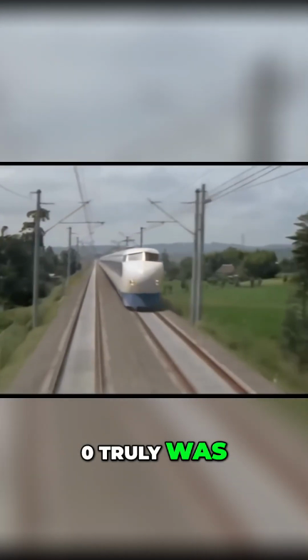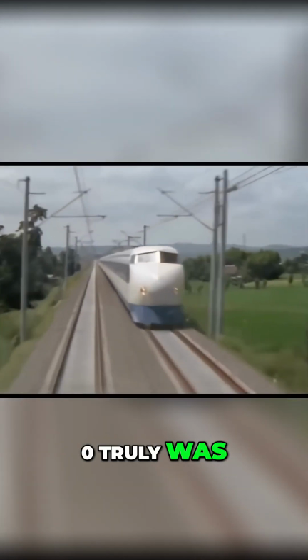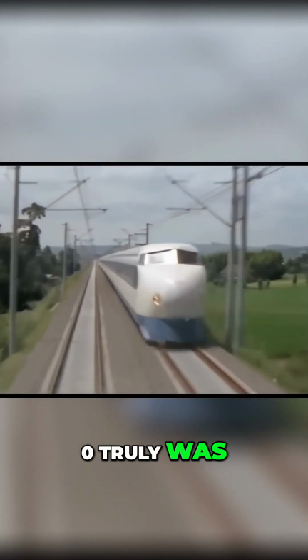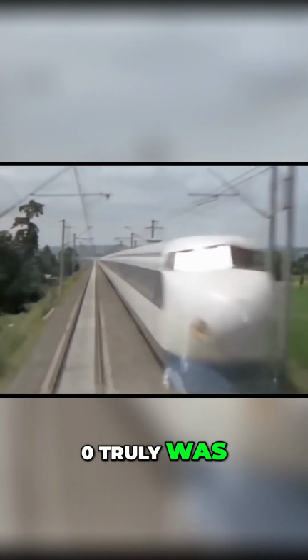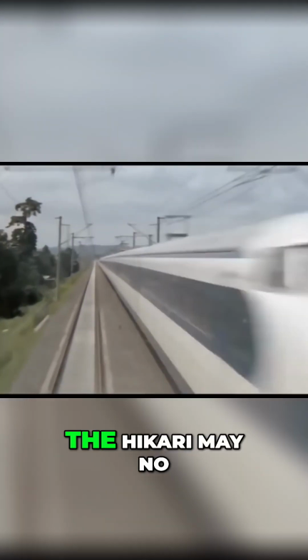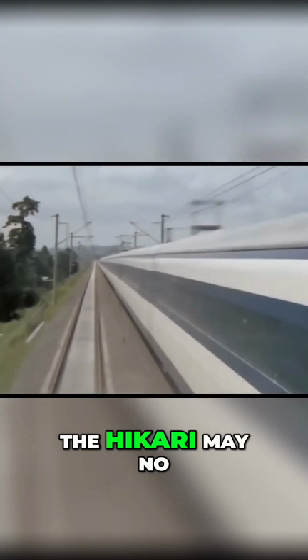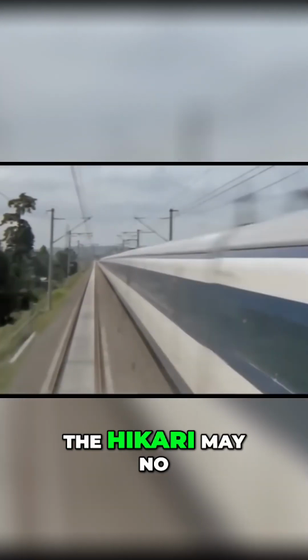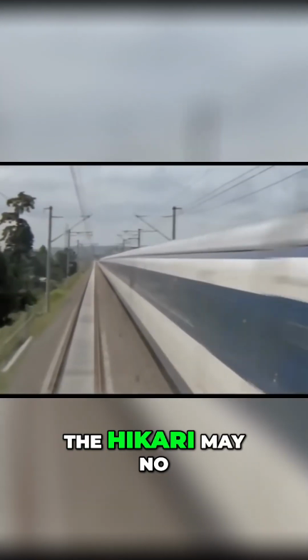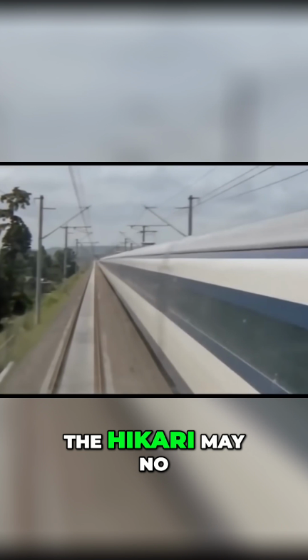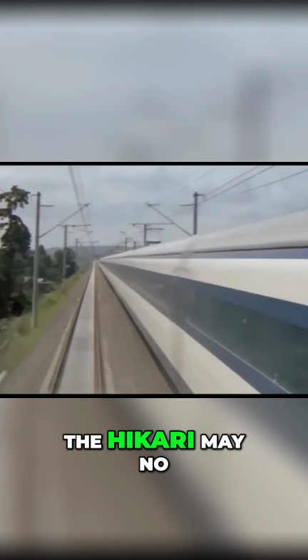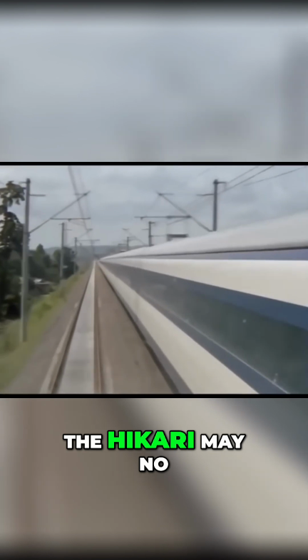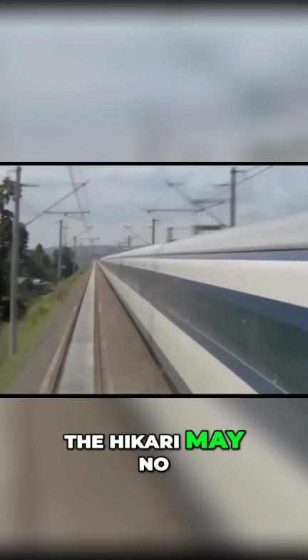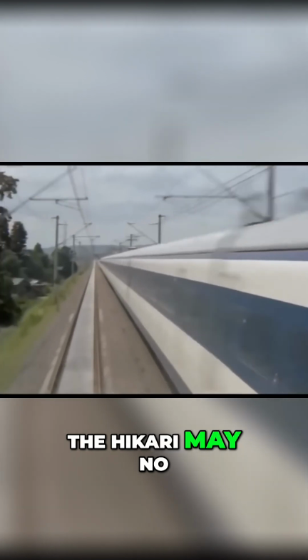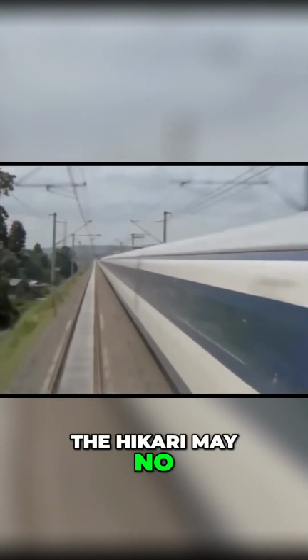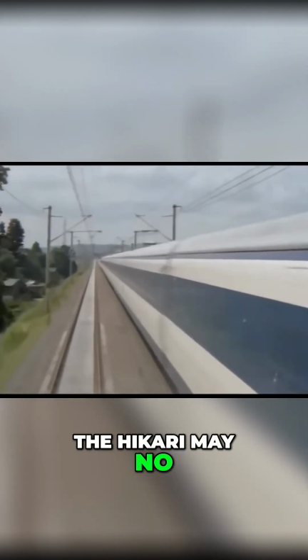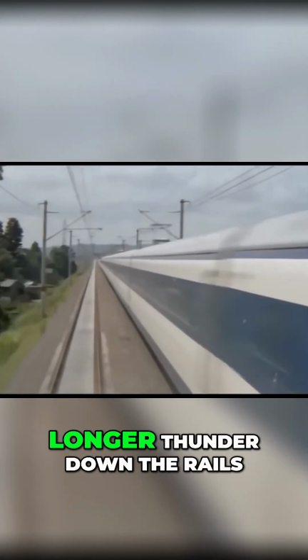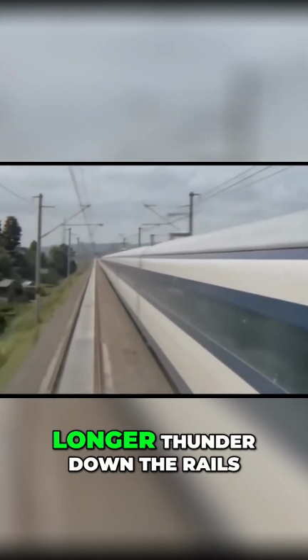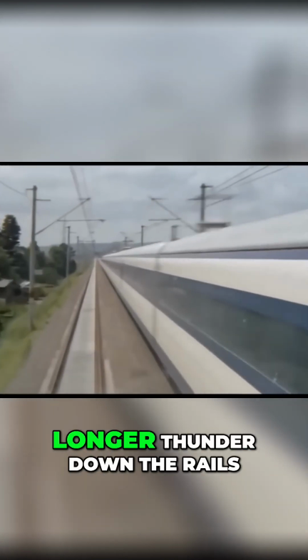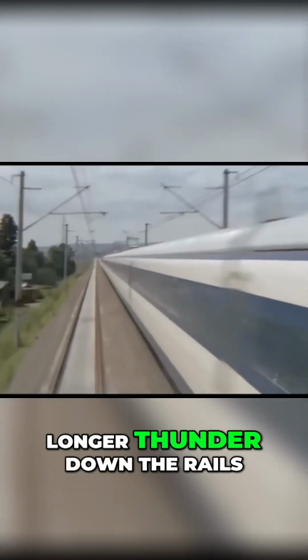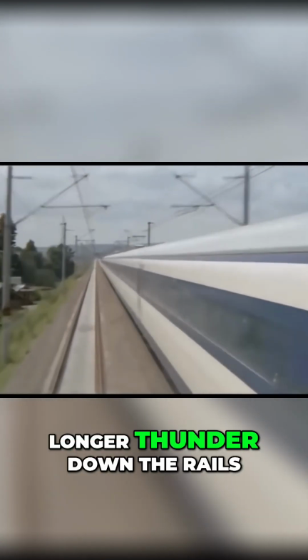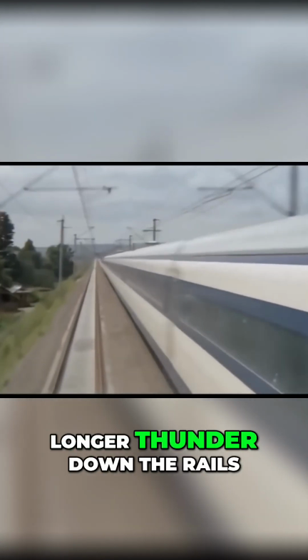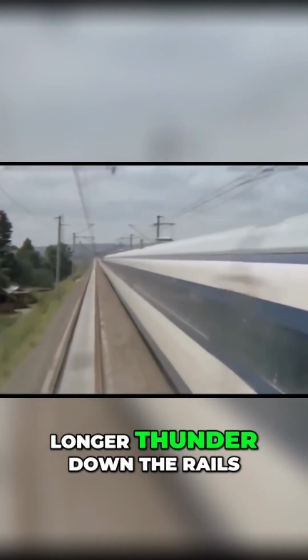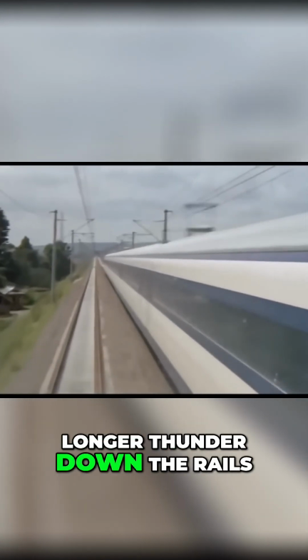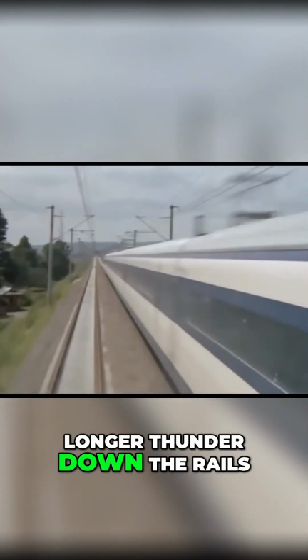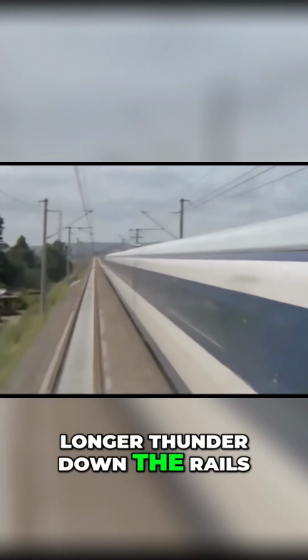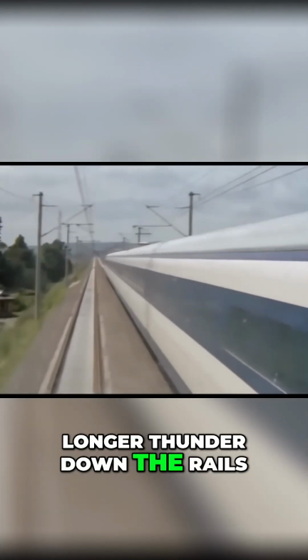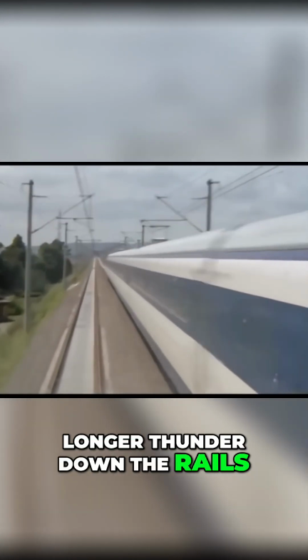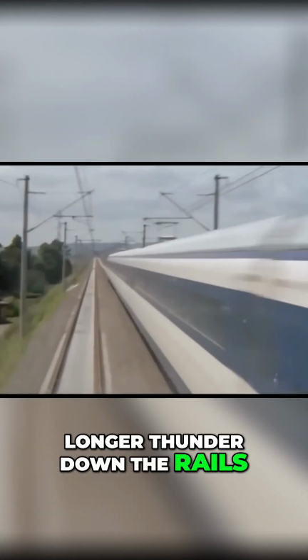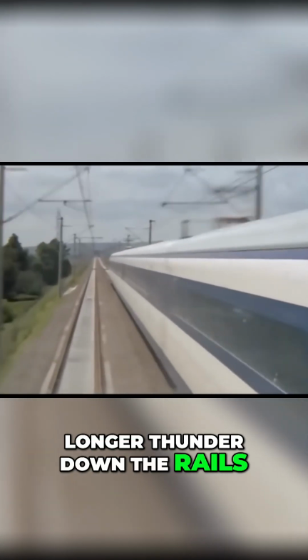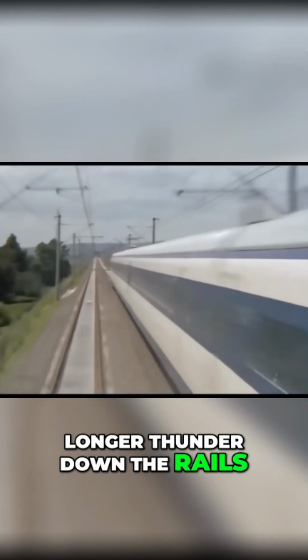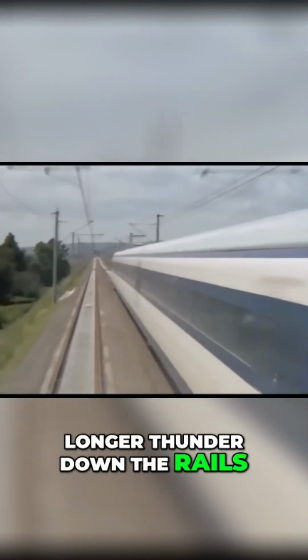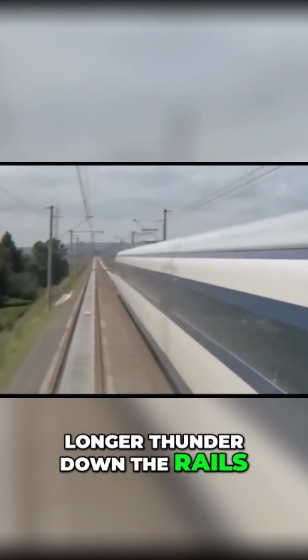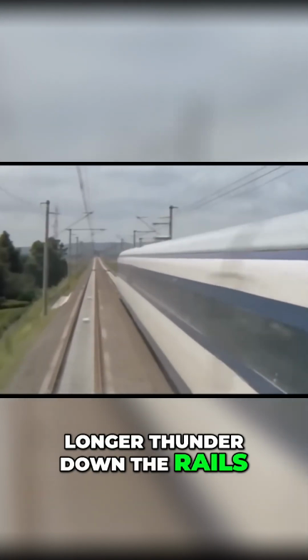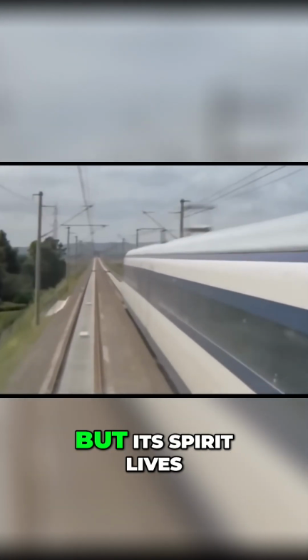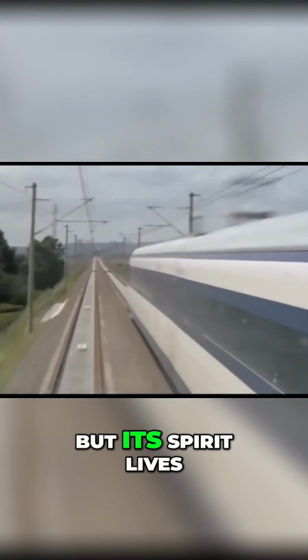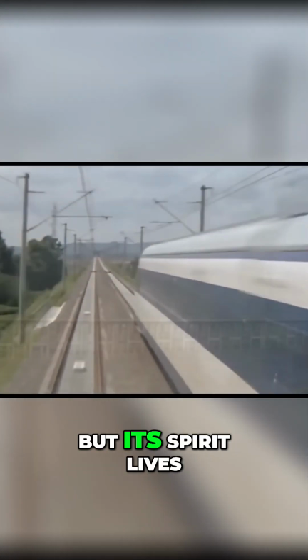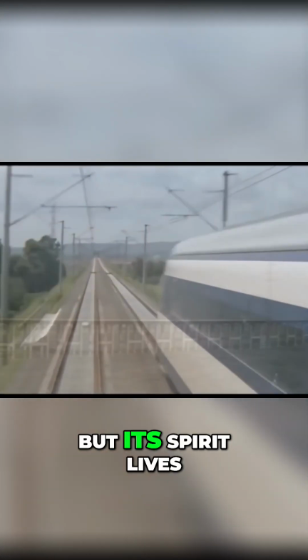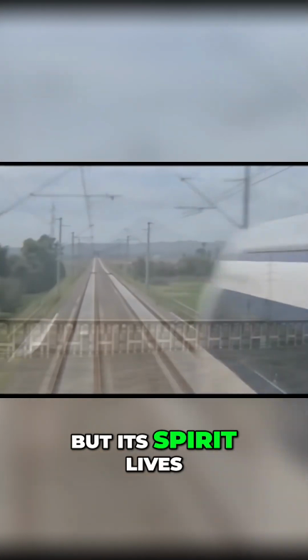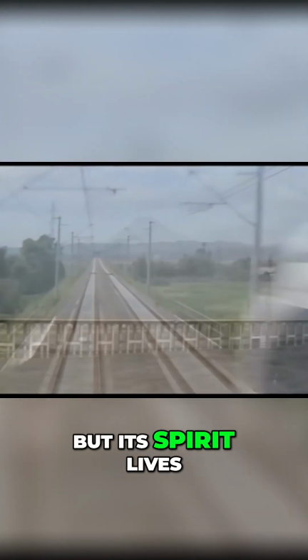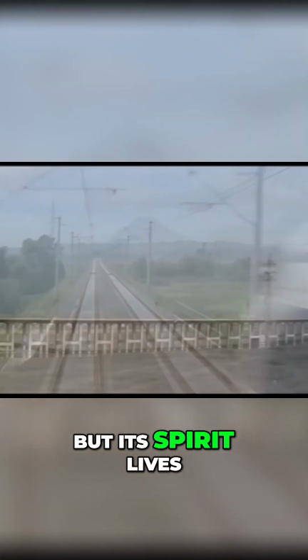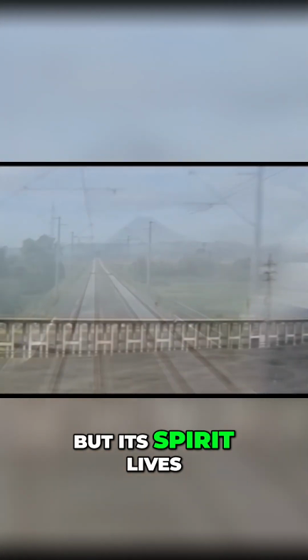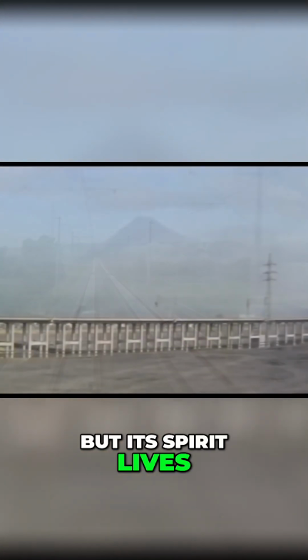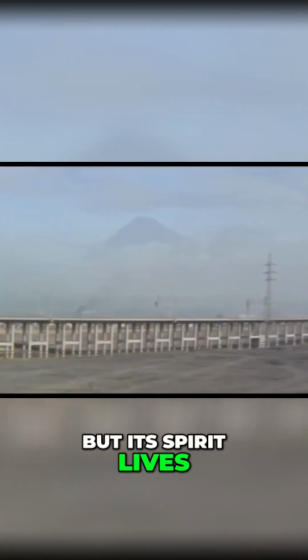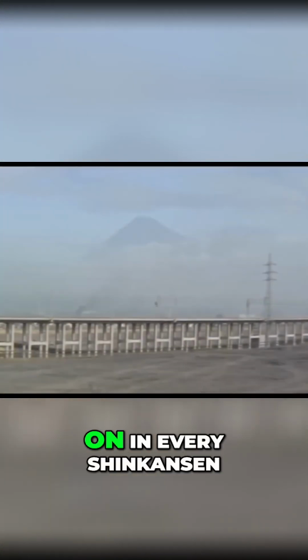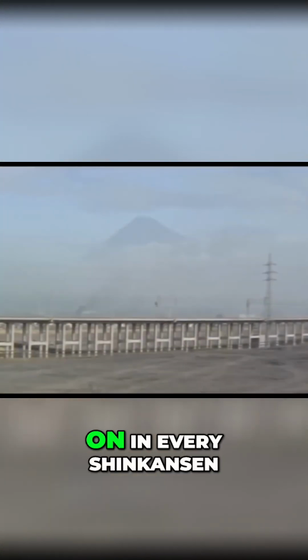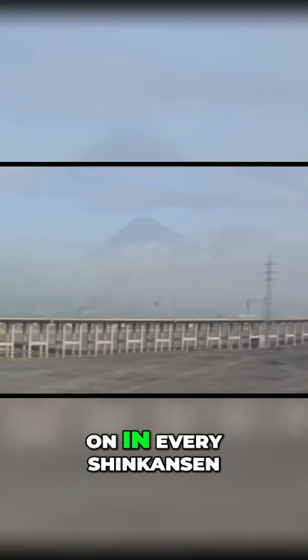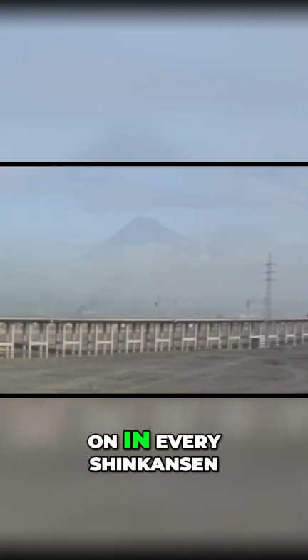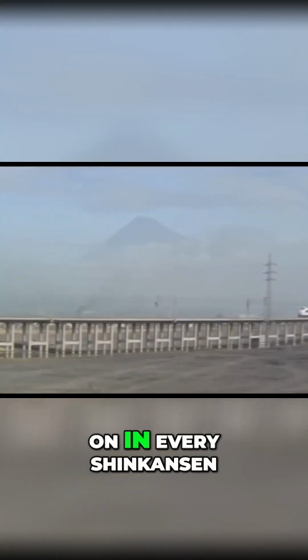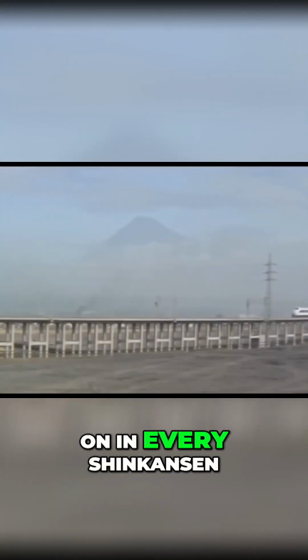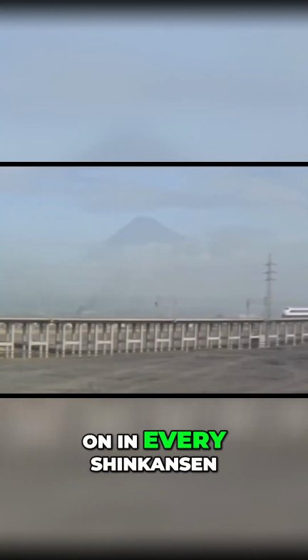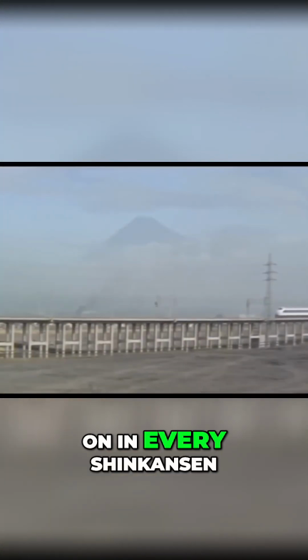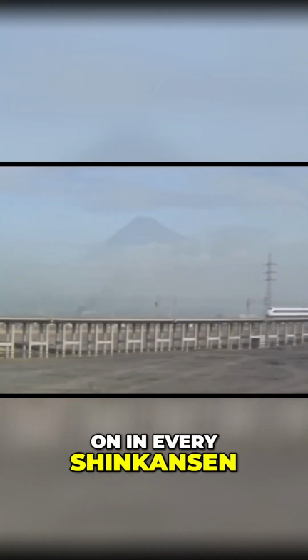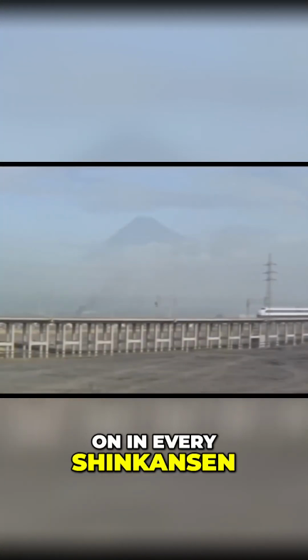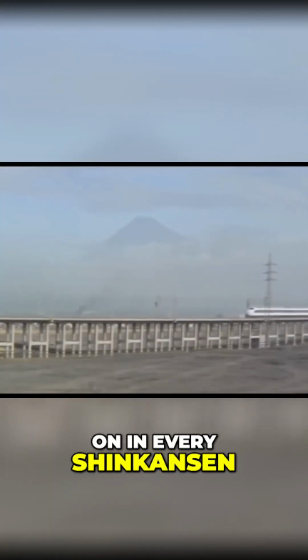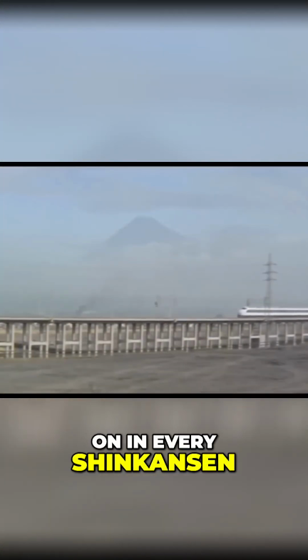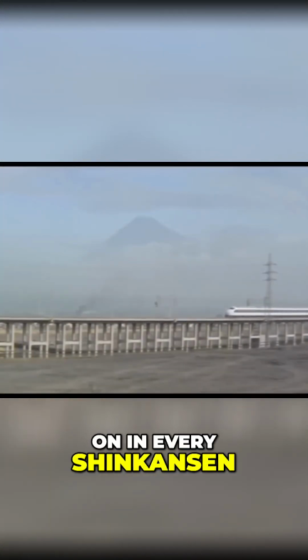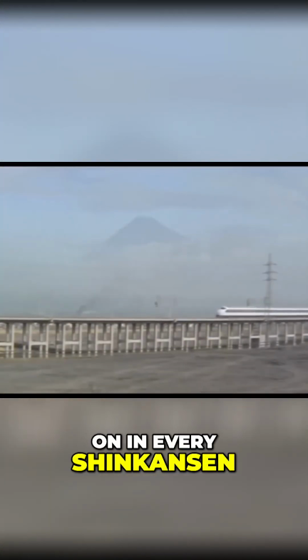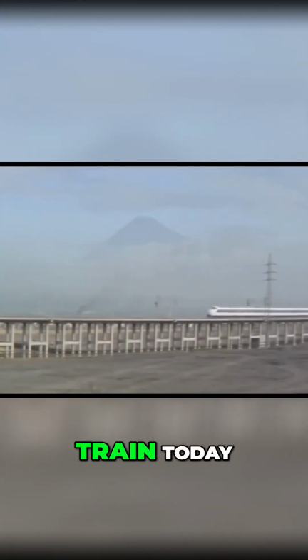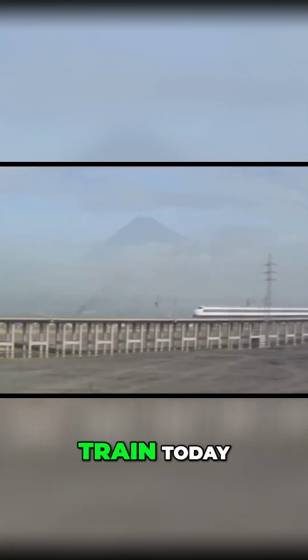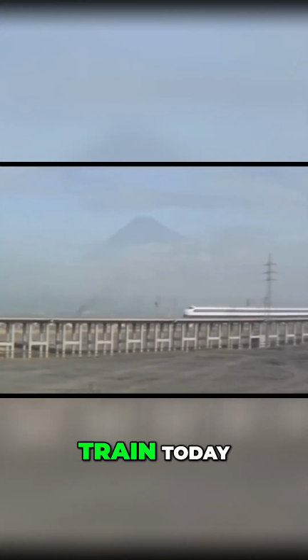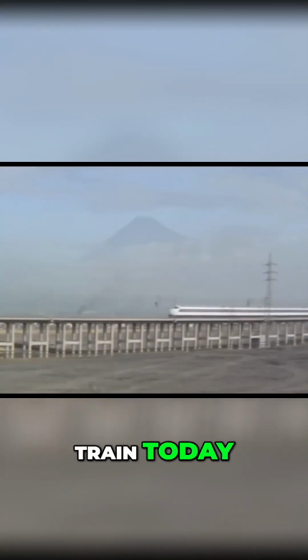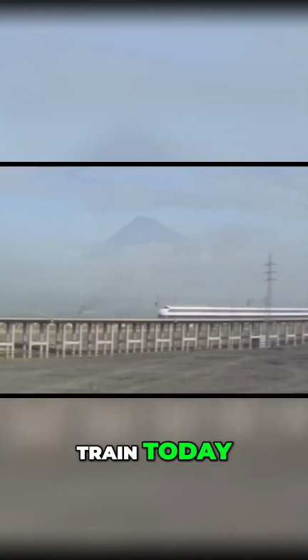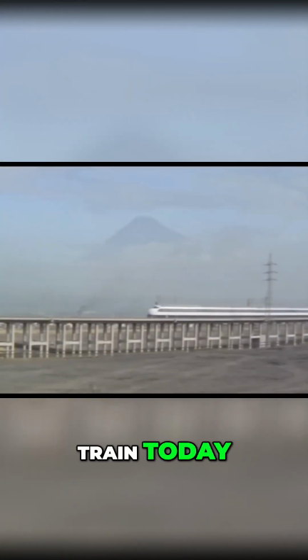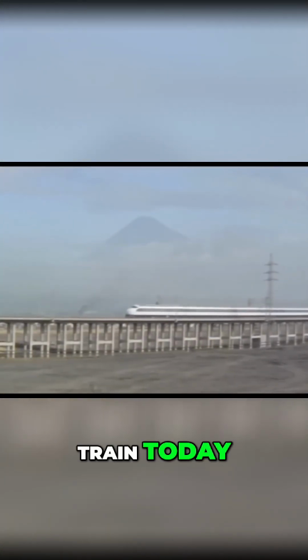The Hikari may no longer thunder down the rails, but its spirit lives on in every Shinkansen train today.